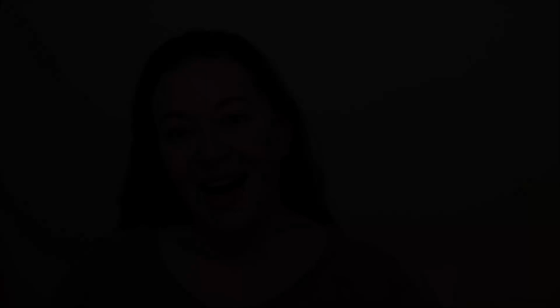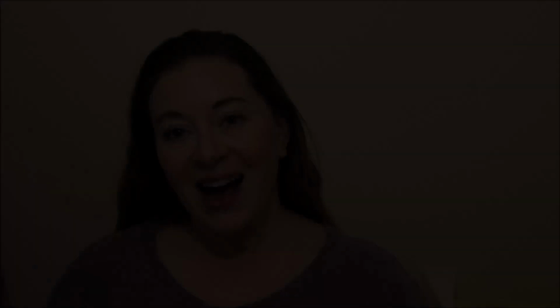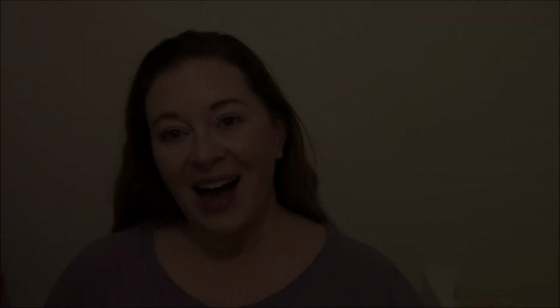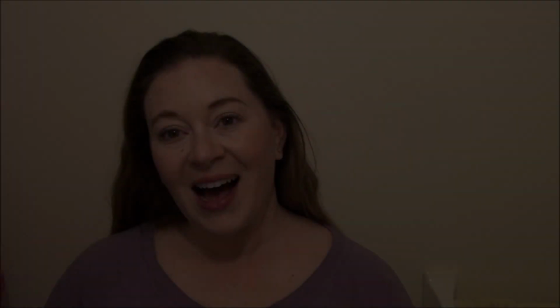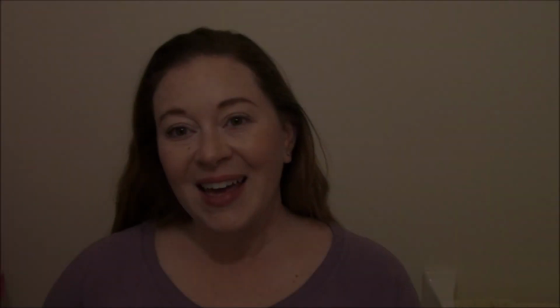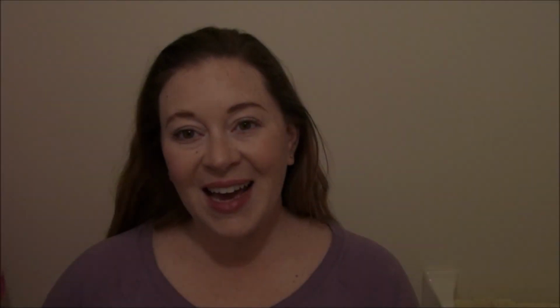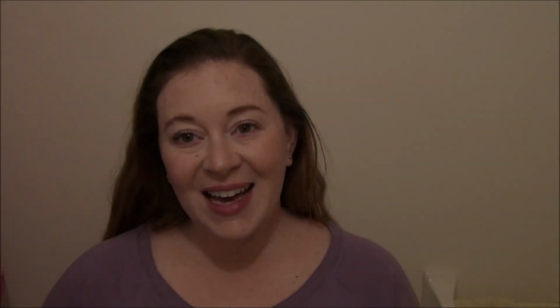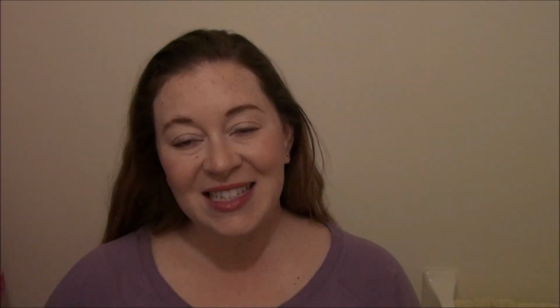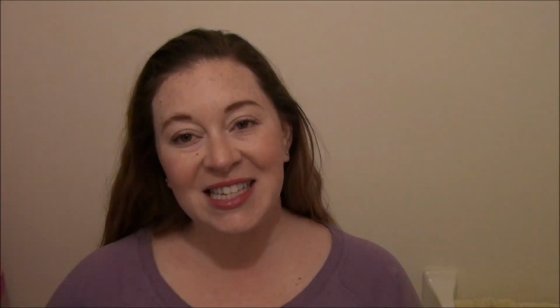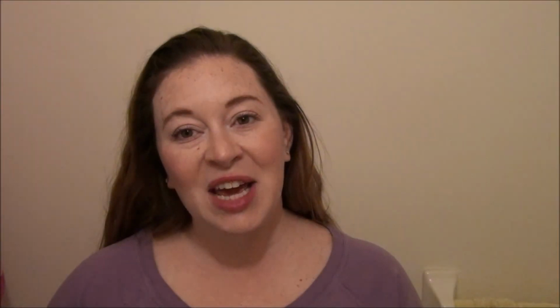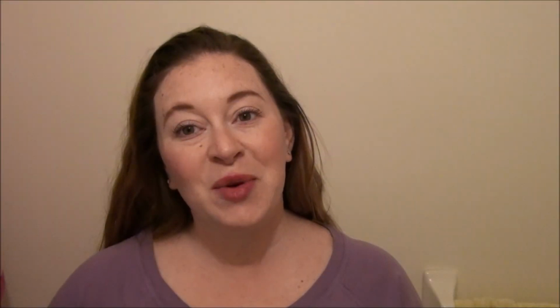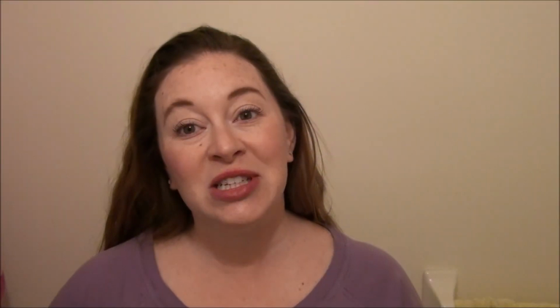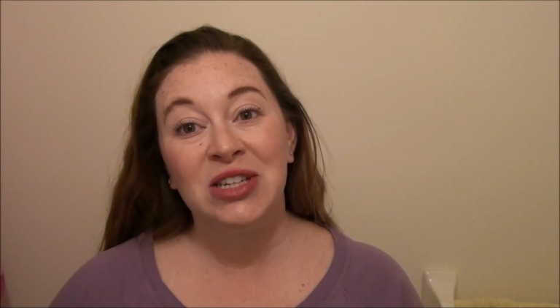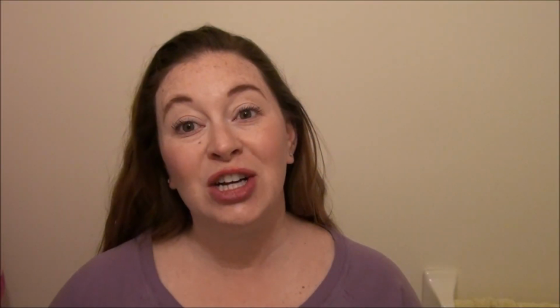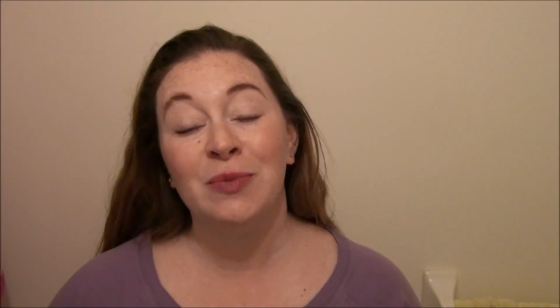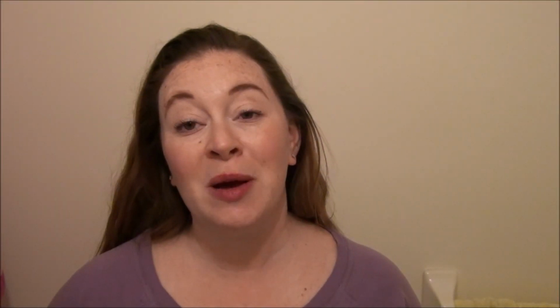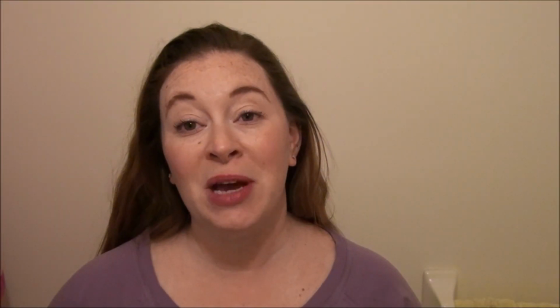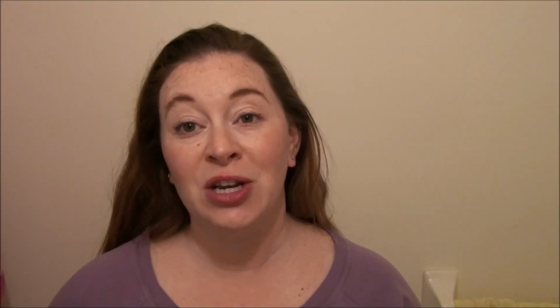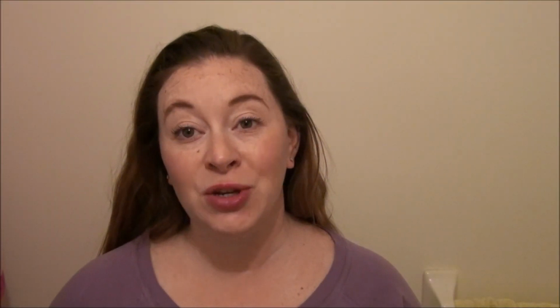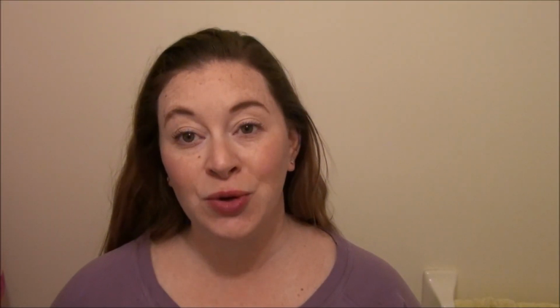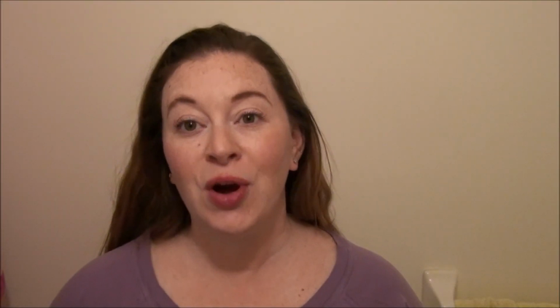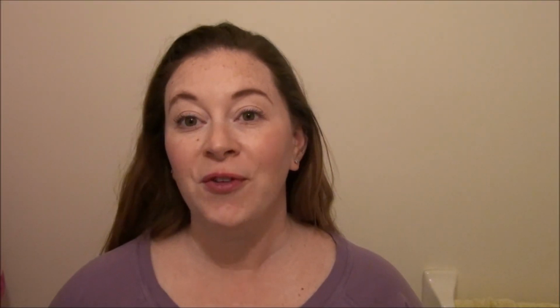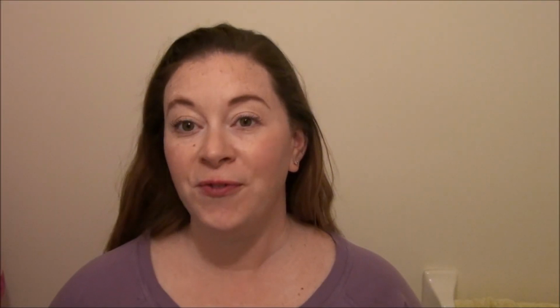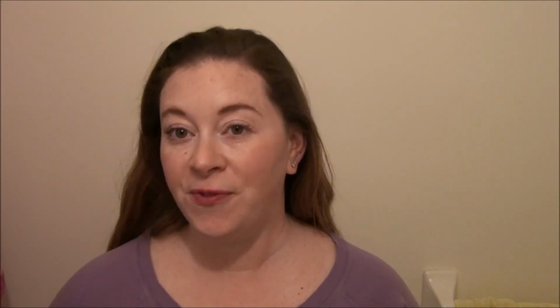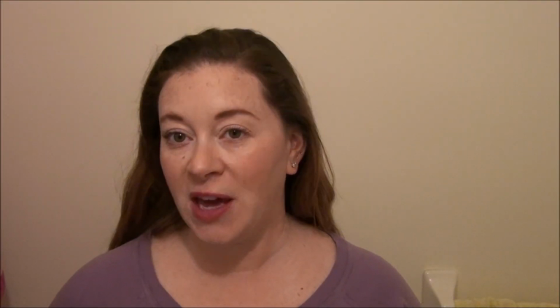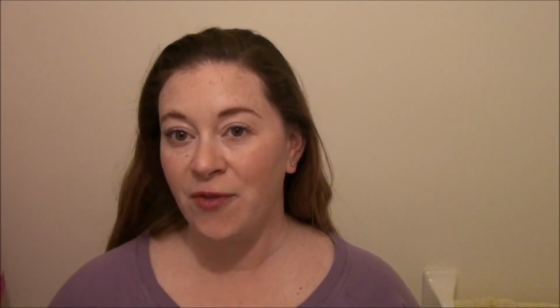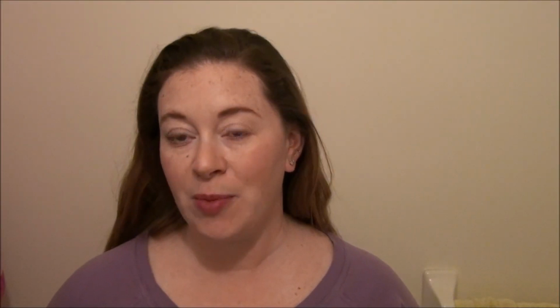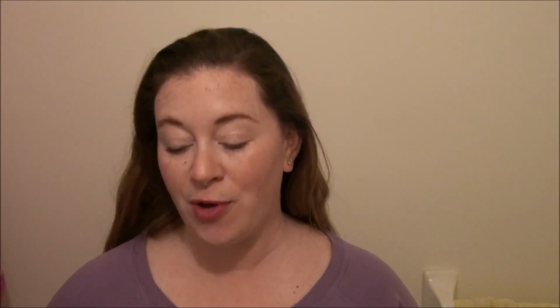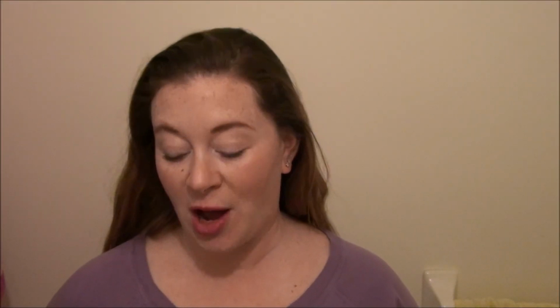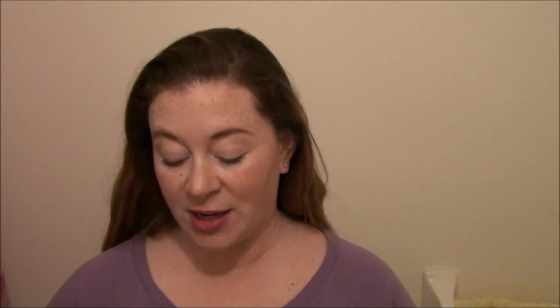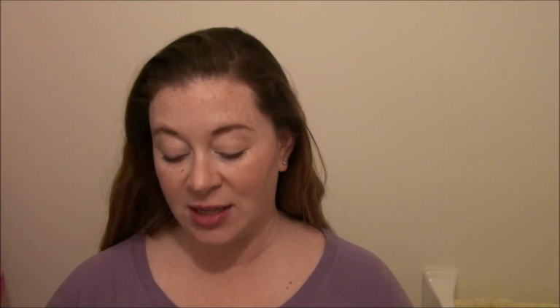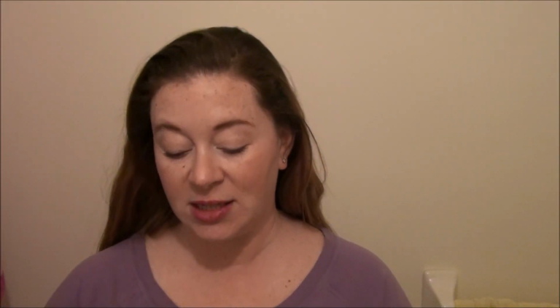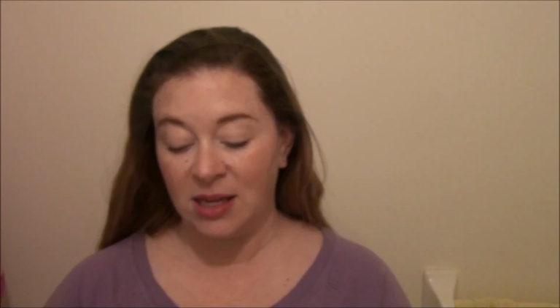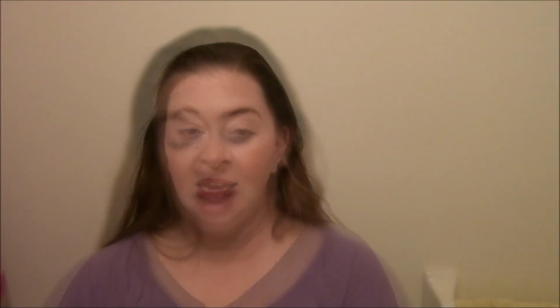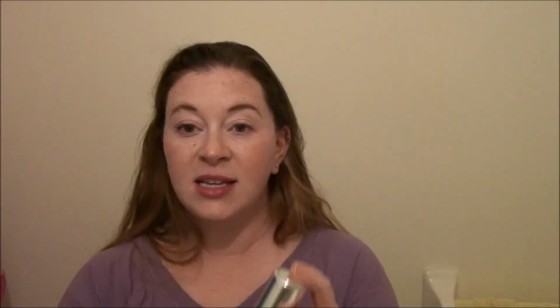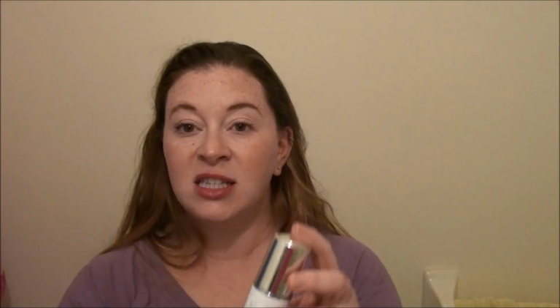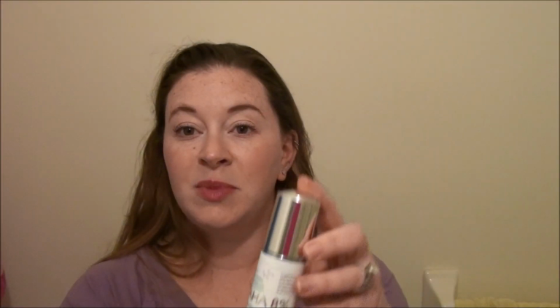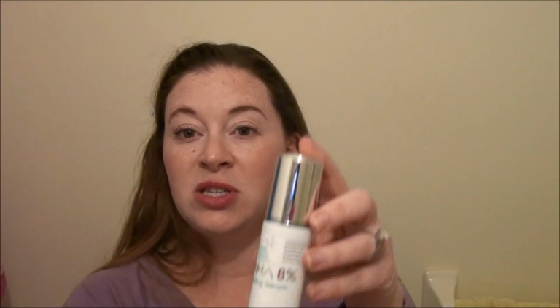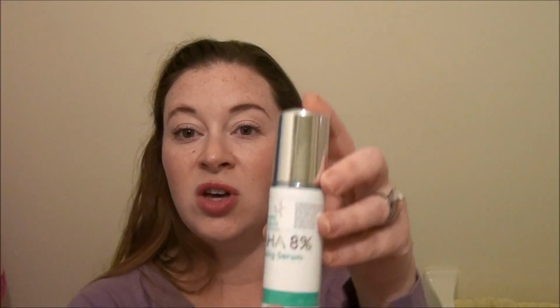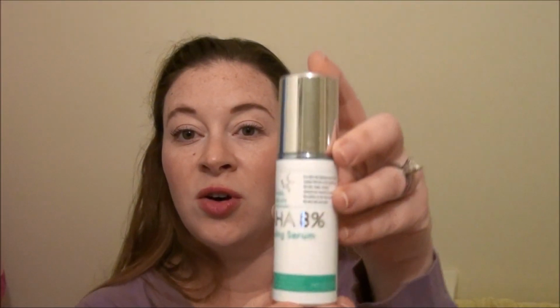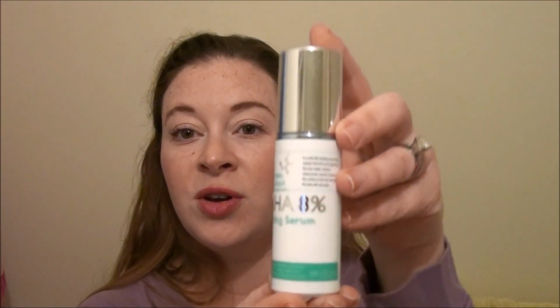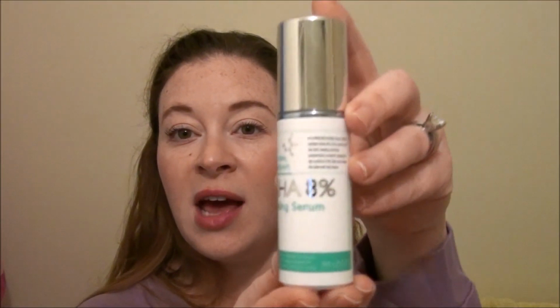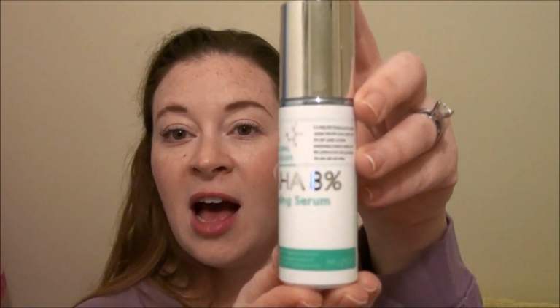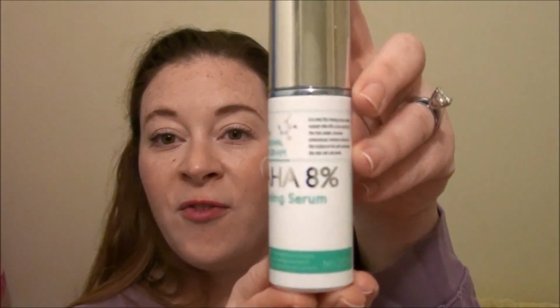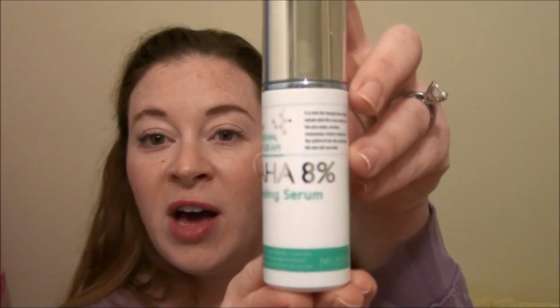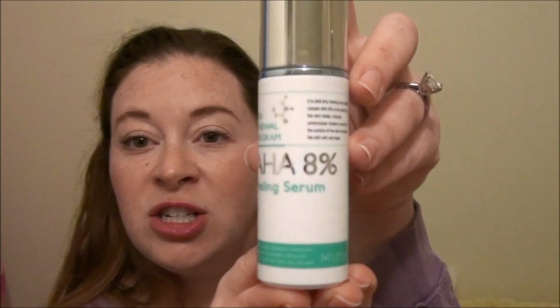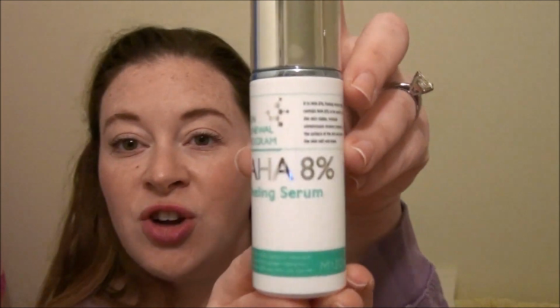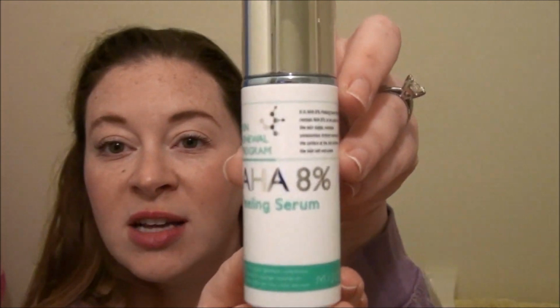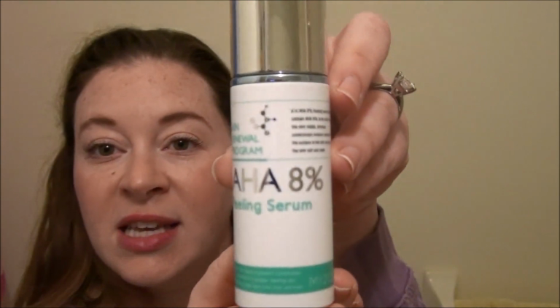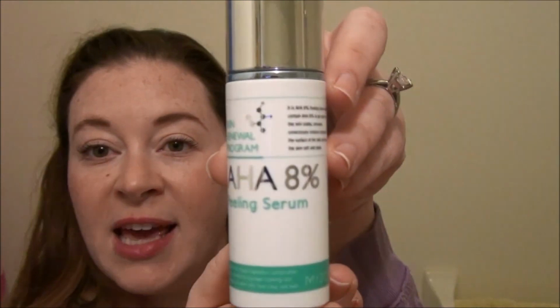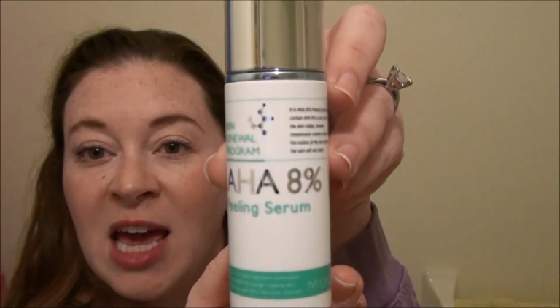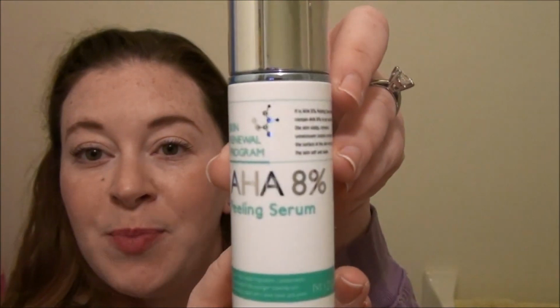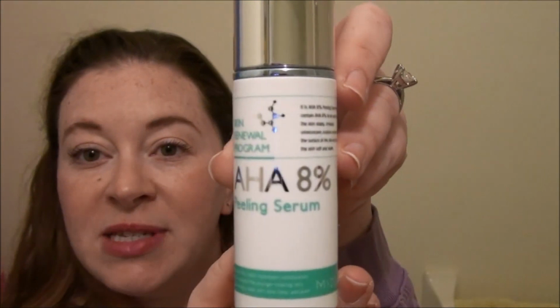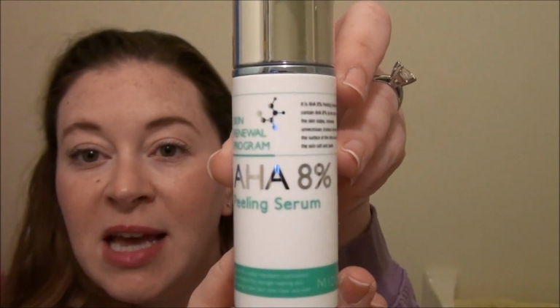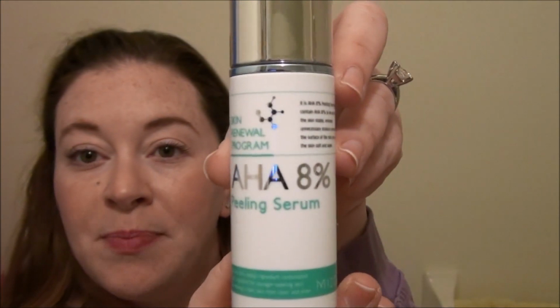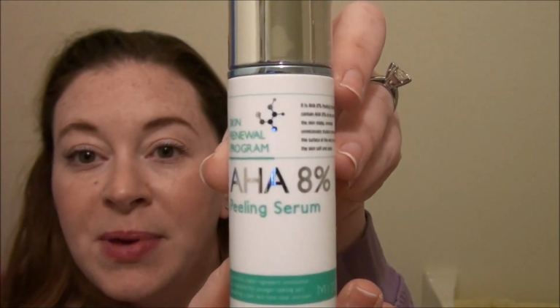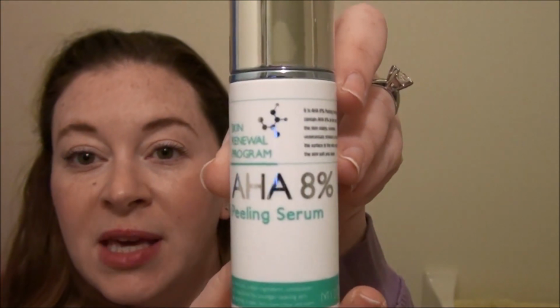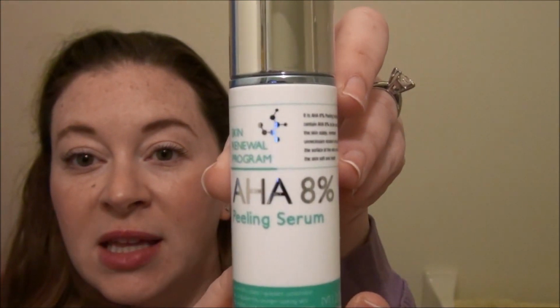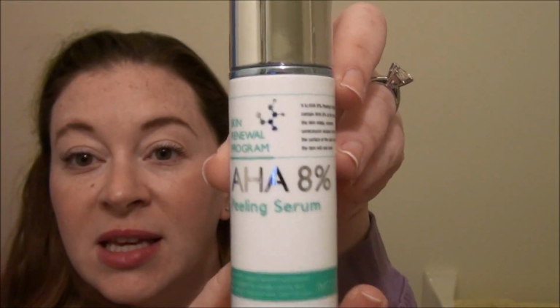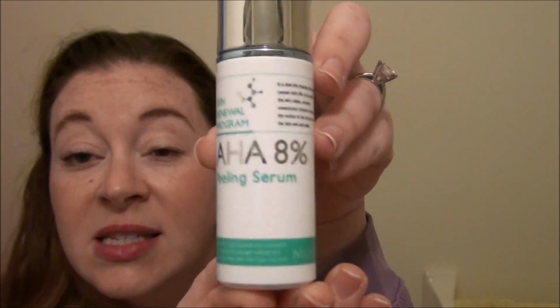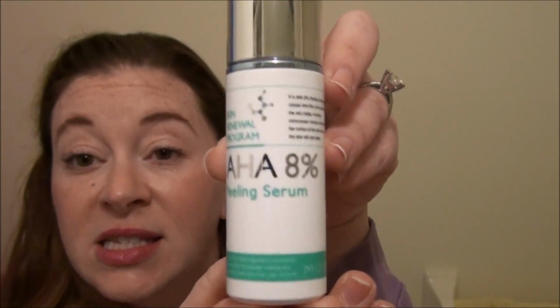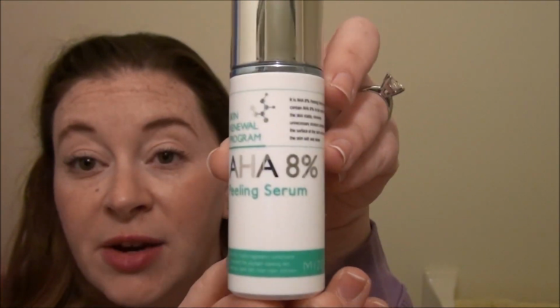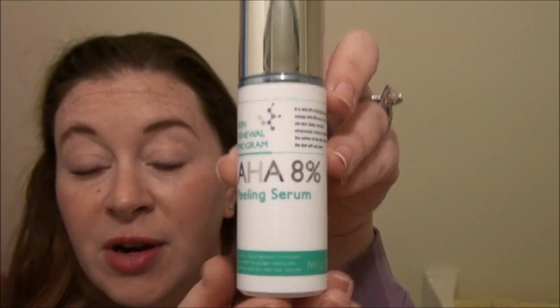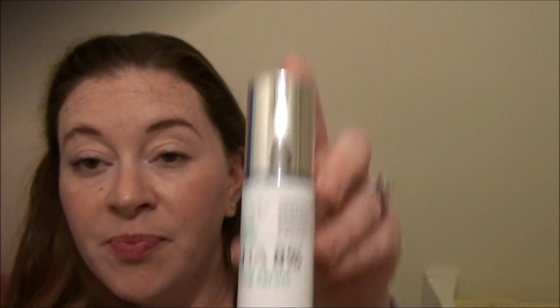Hi guys! Today I want to talk to you about my new favorite product. It is the Musone Alpha Hydroxy 8% Peeling Serum.